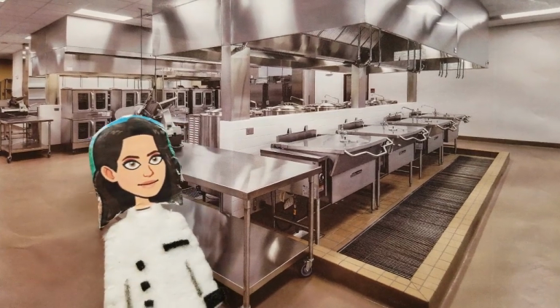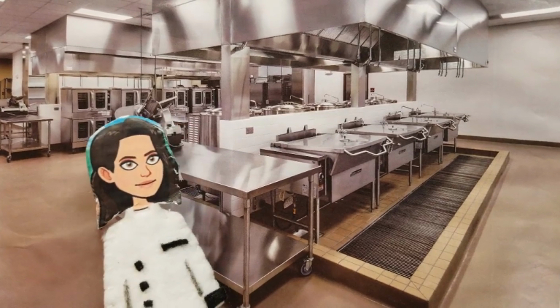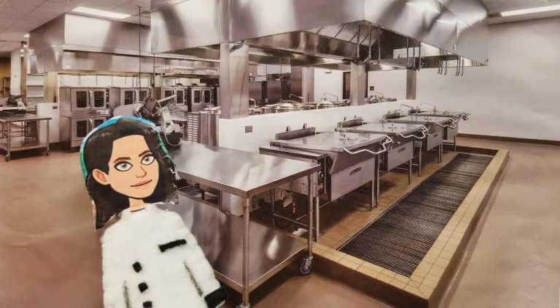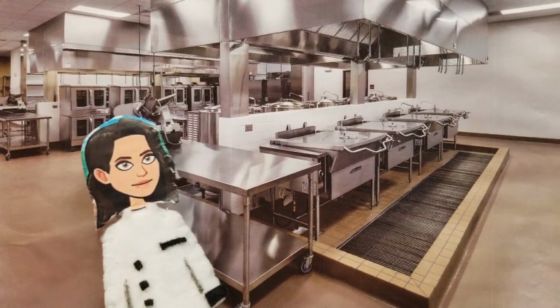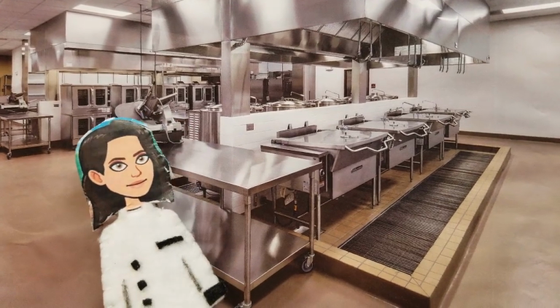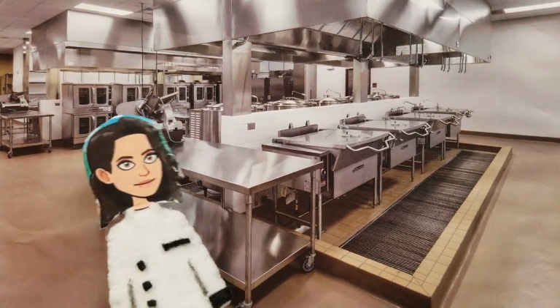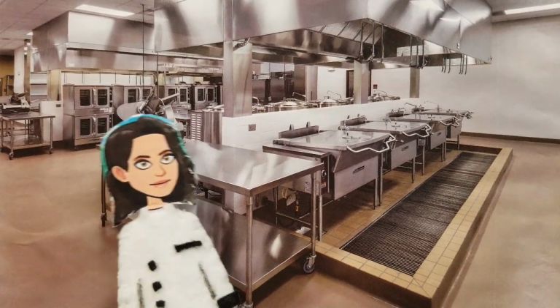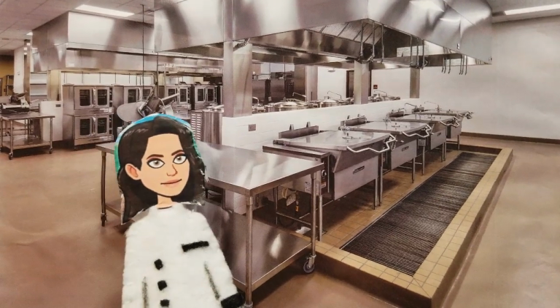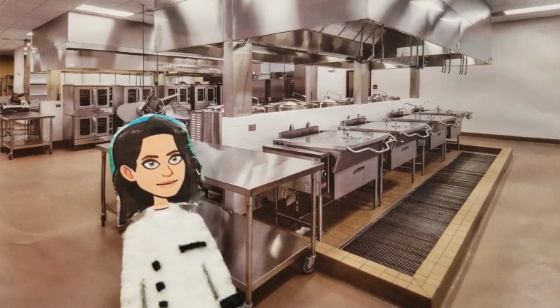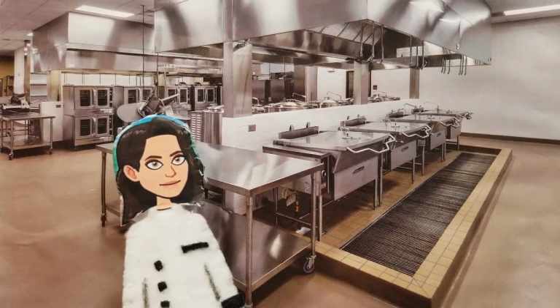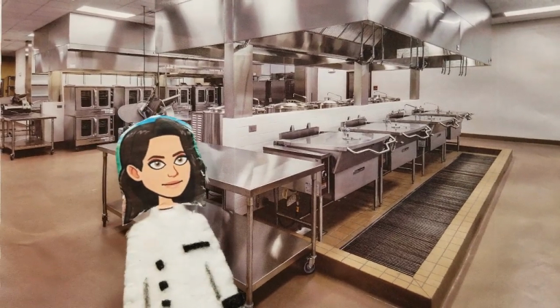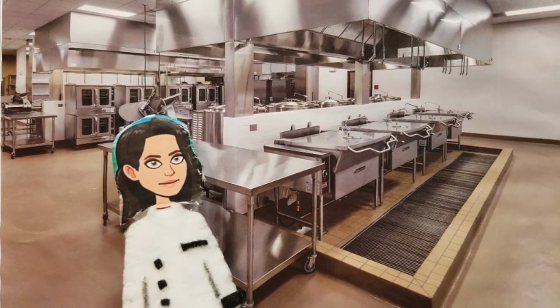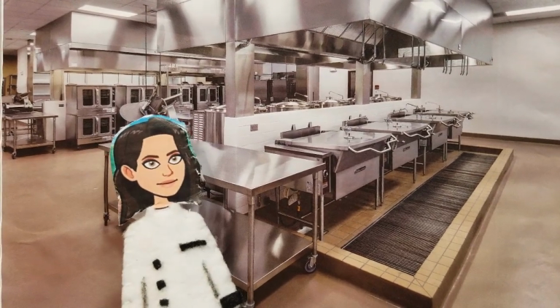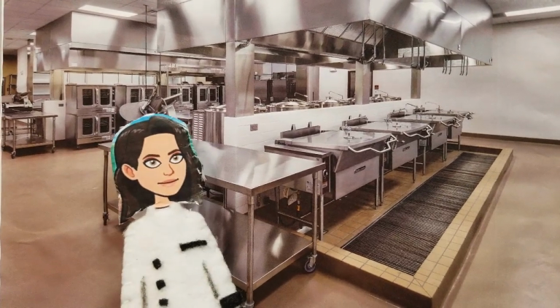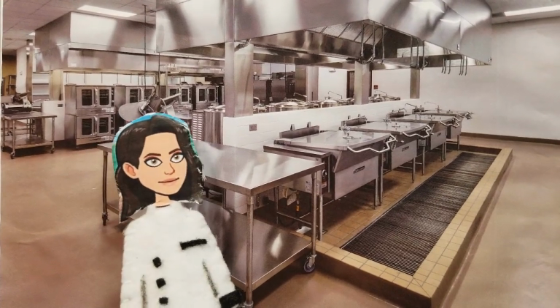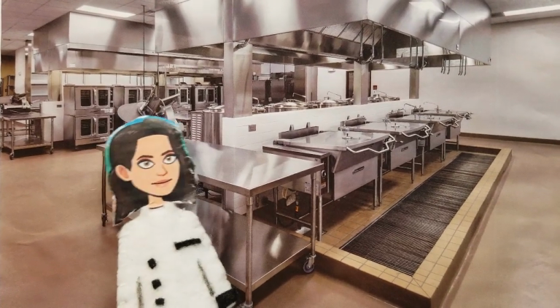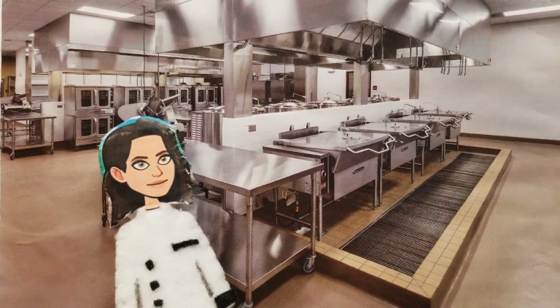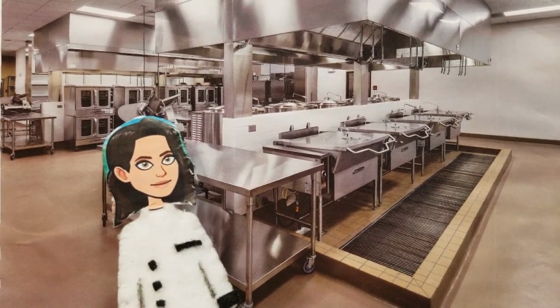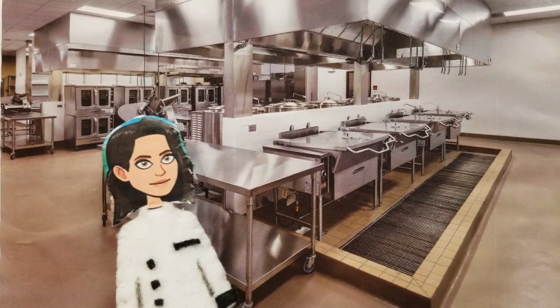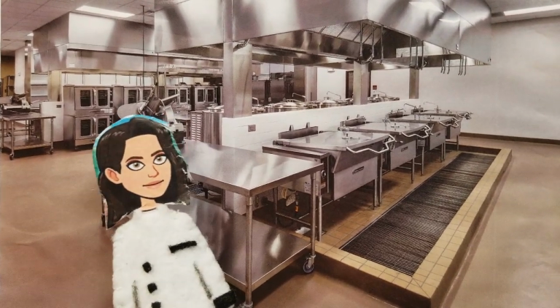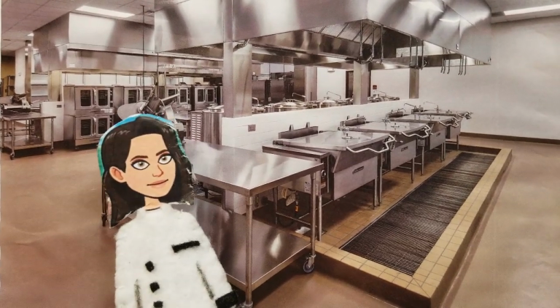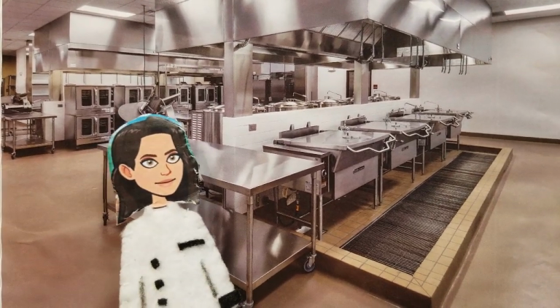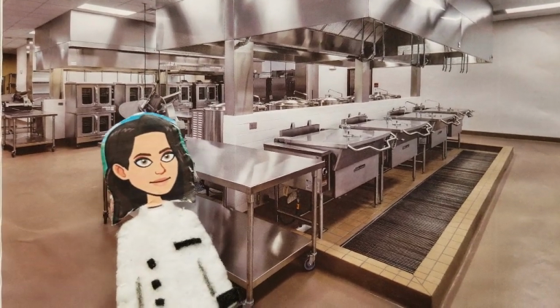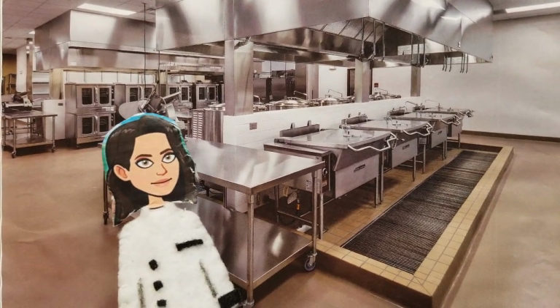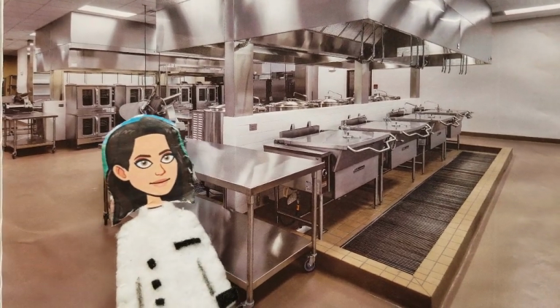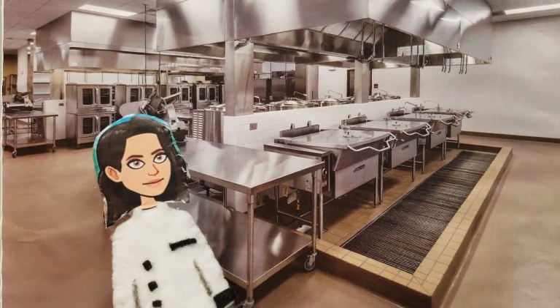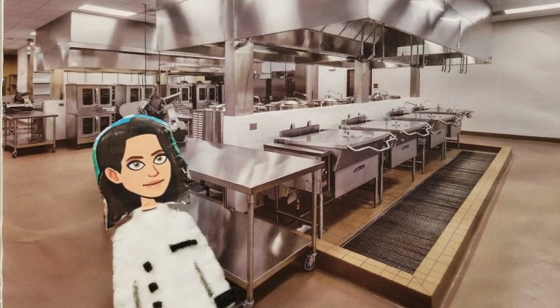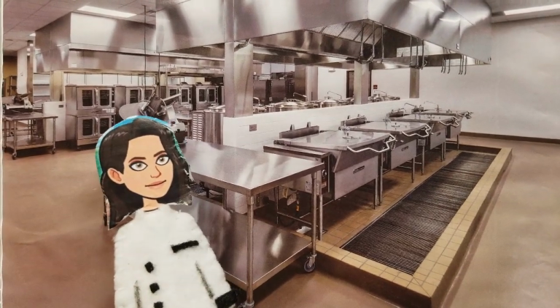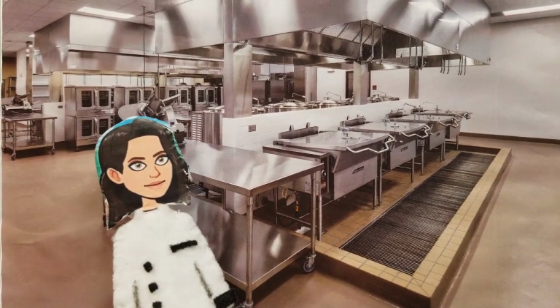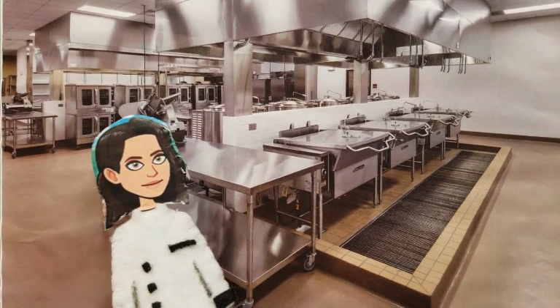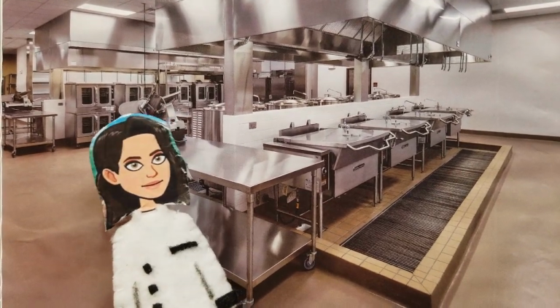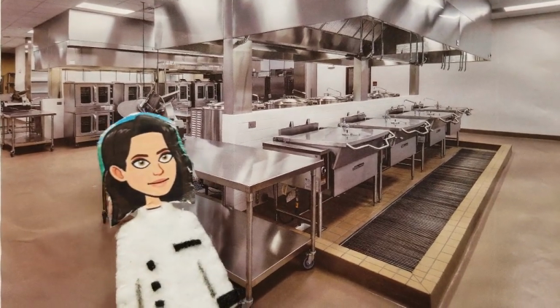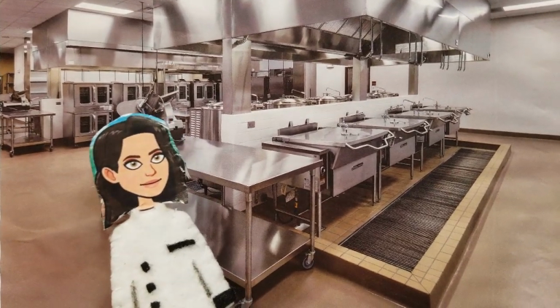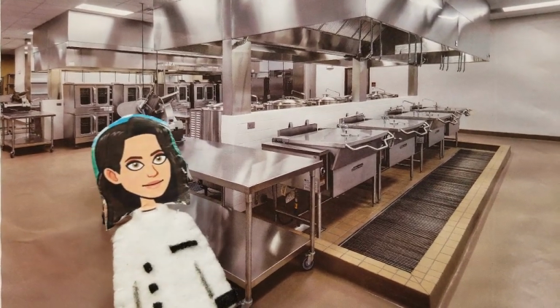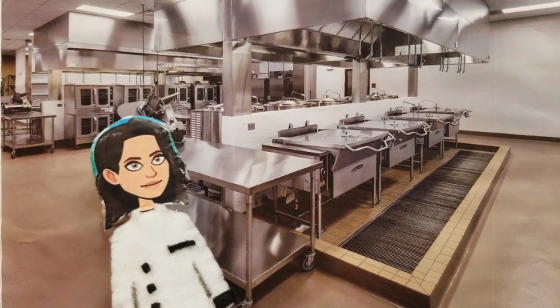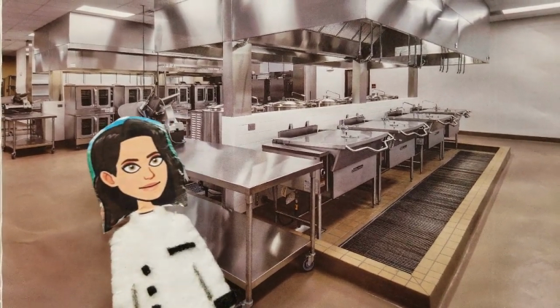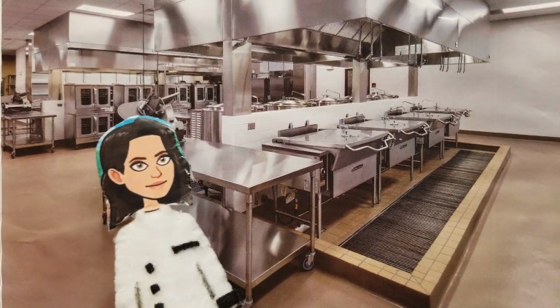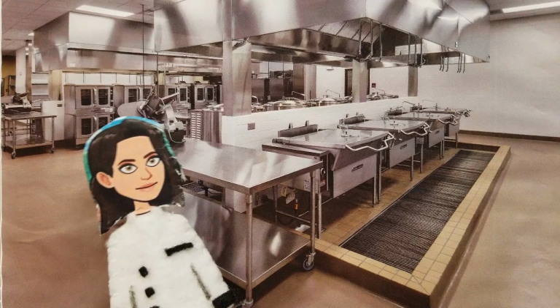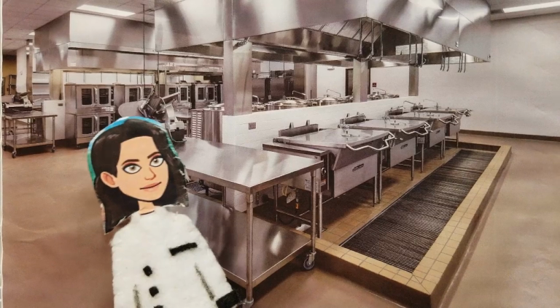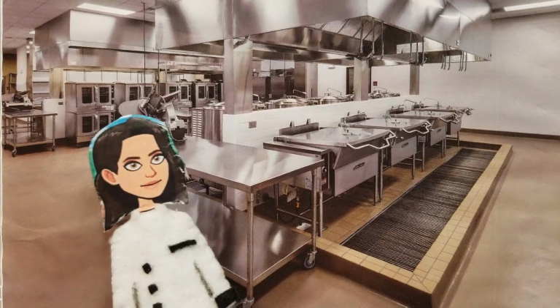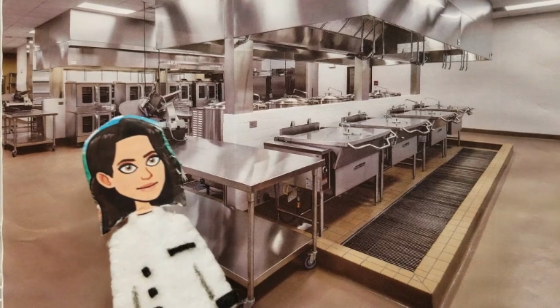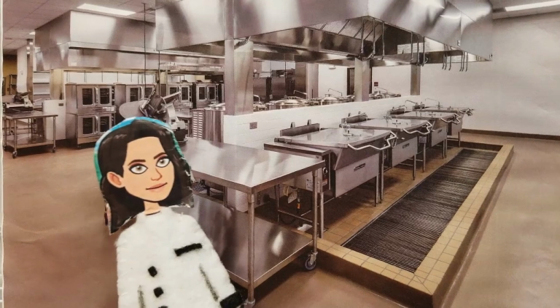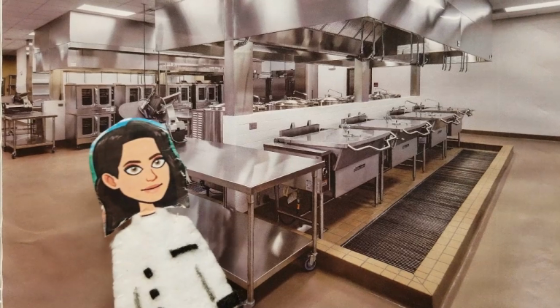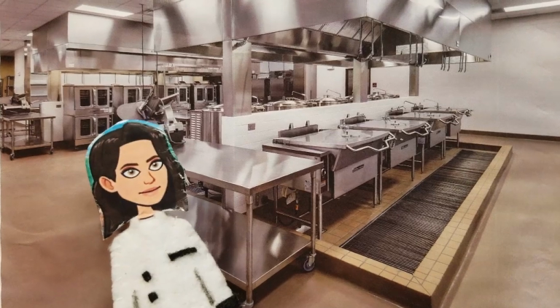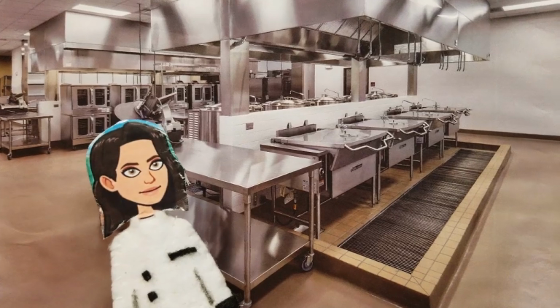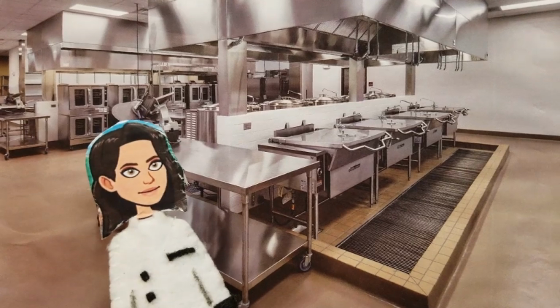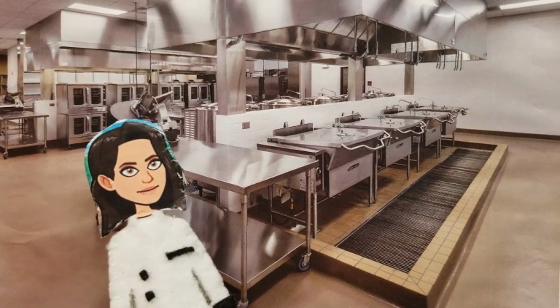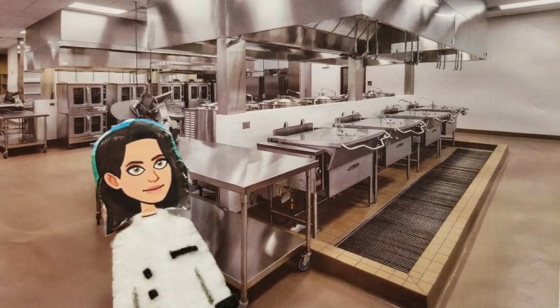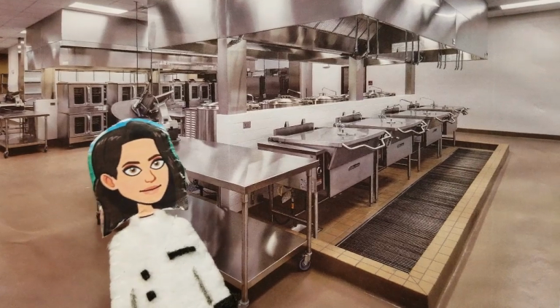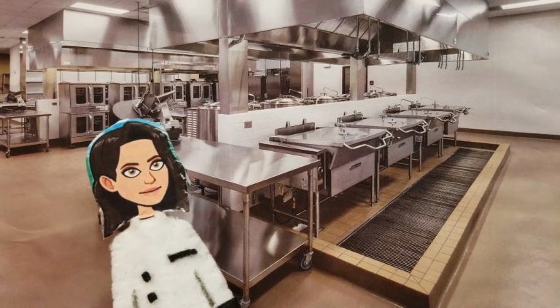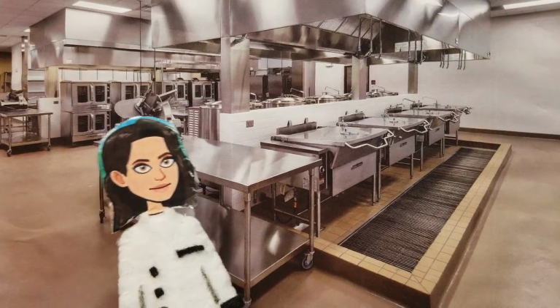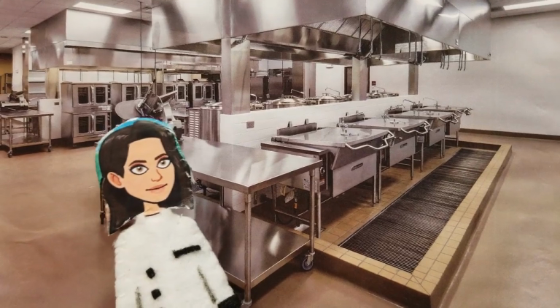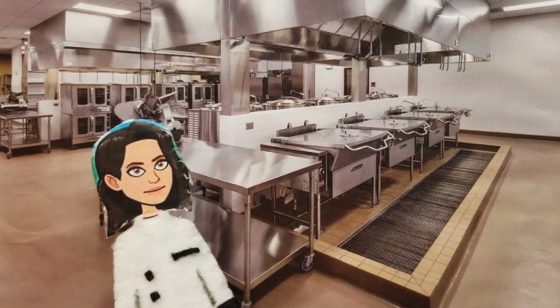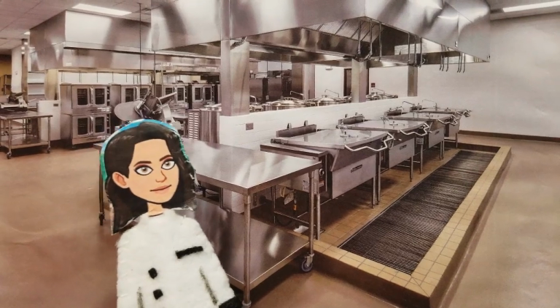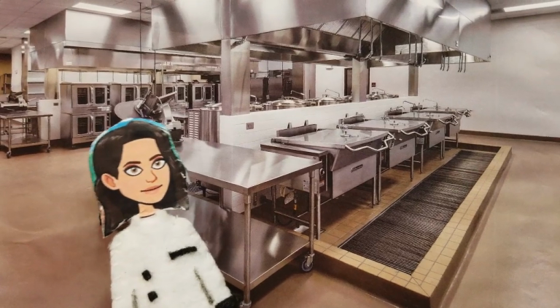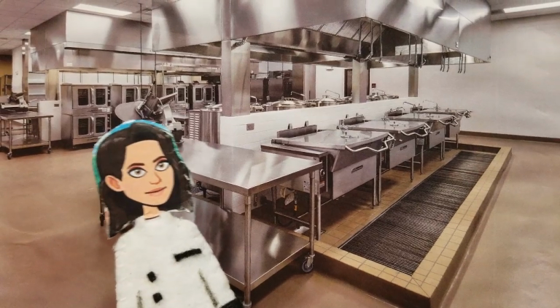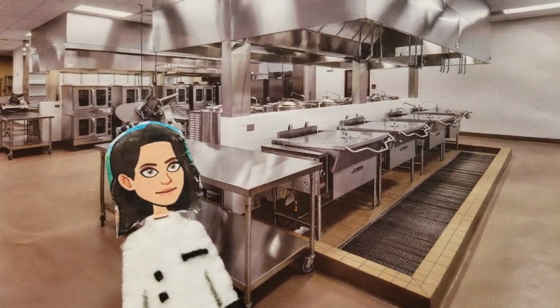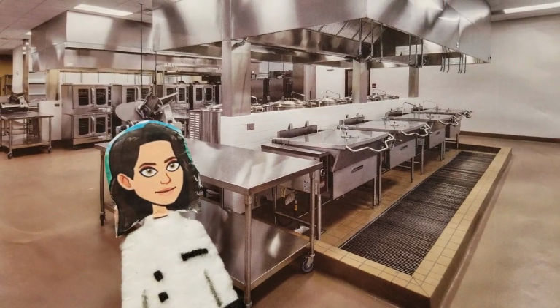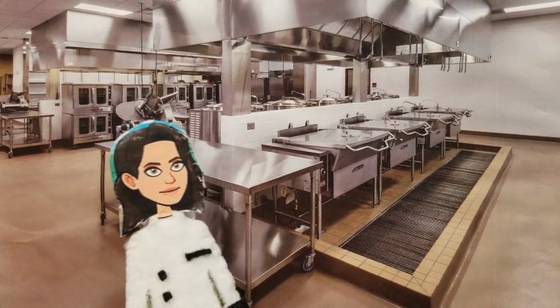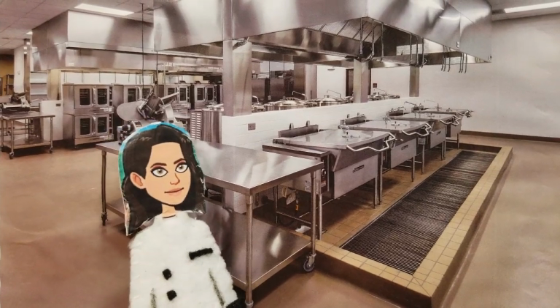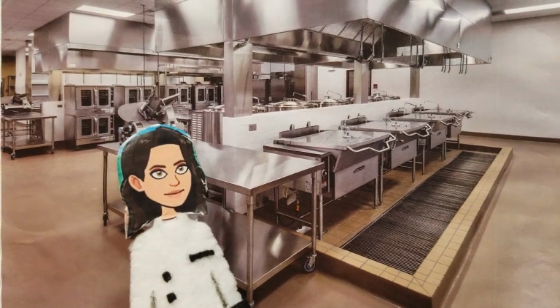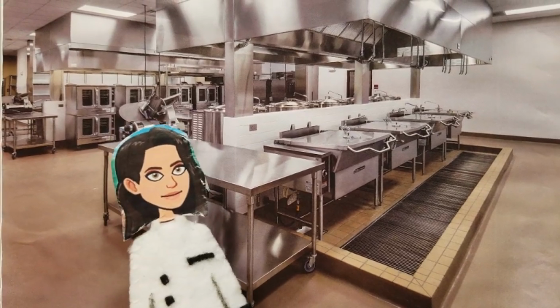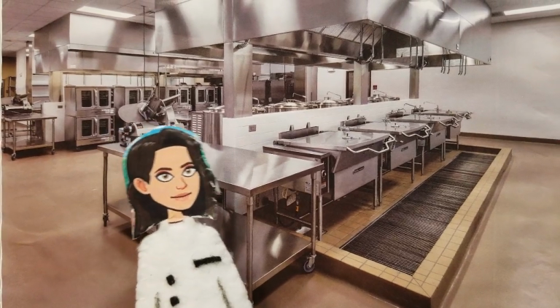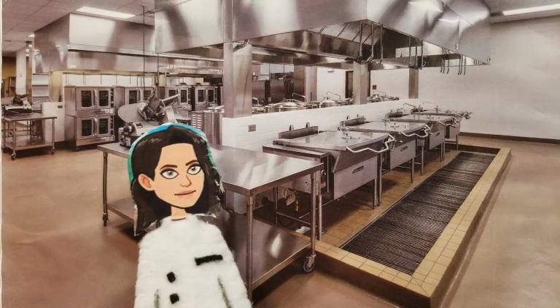When I laid the cheesecake batter down, I baked it for approximately 30 minutes while topping it off with the unique sauce.